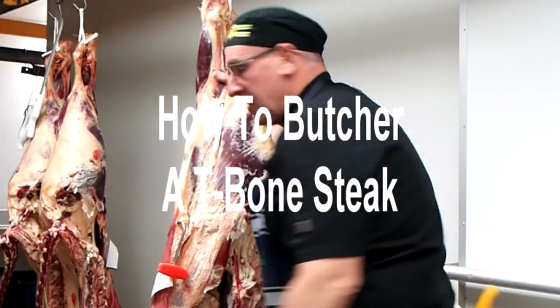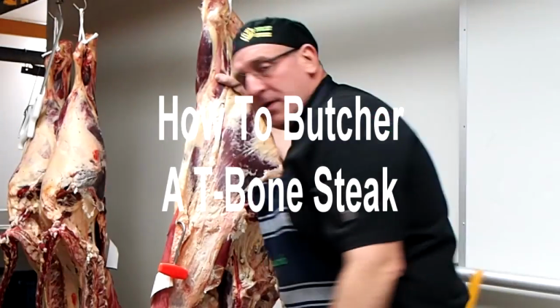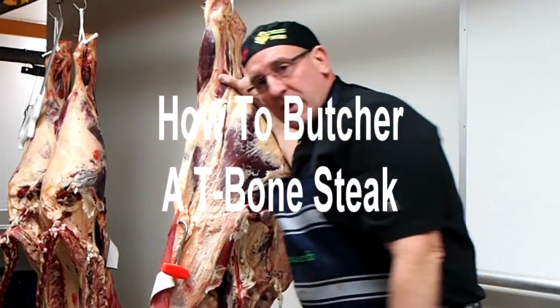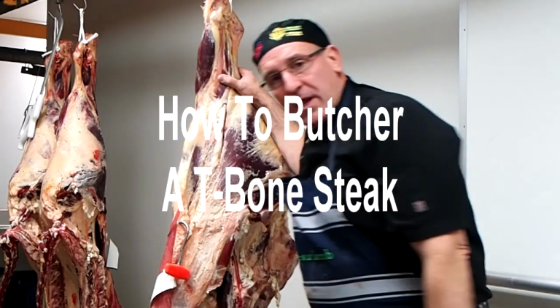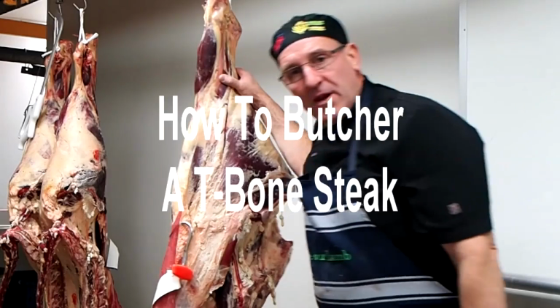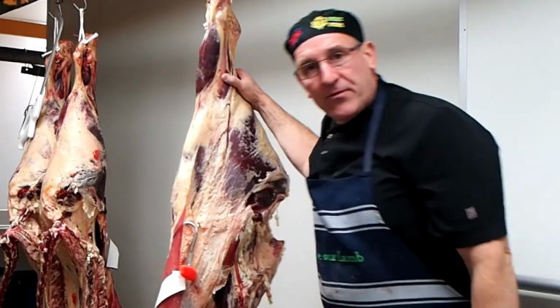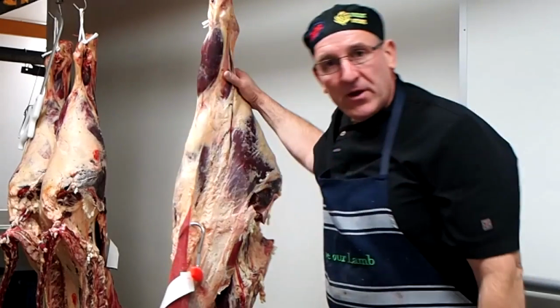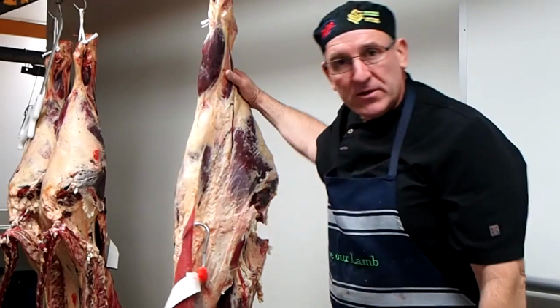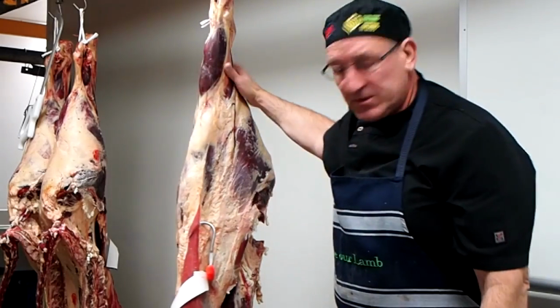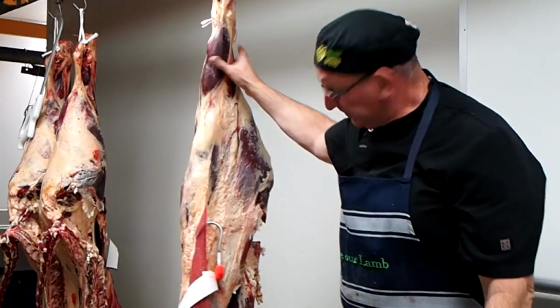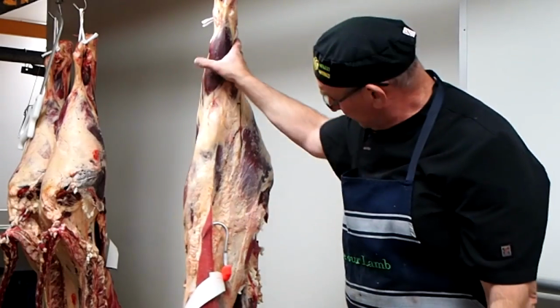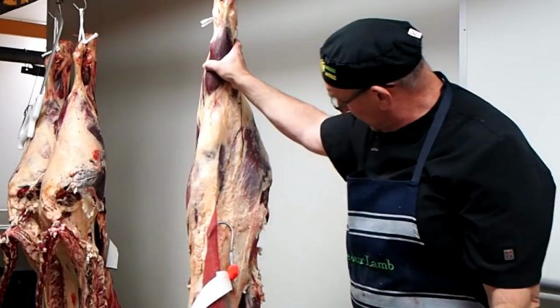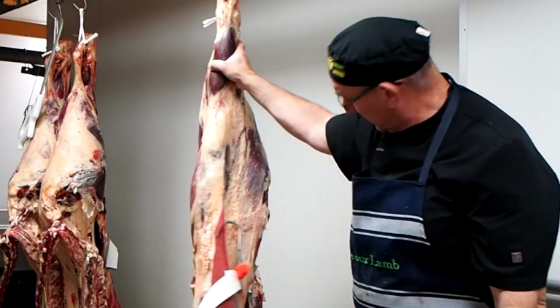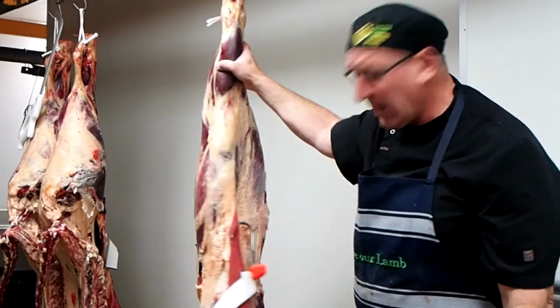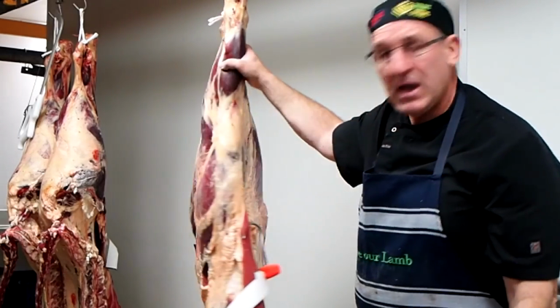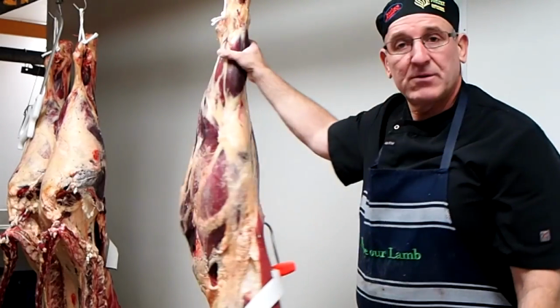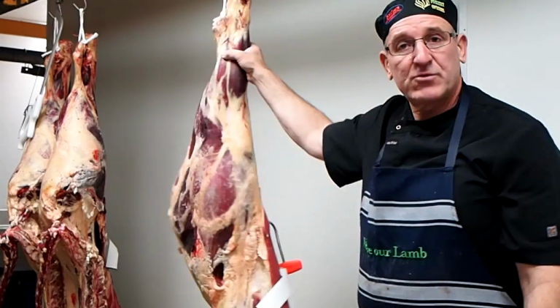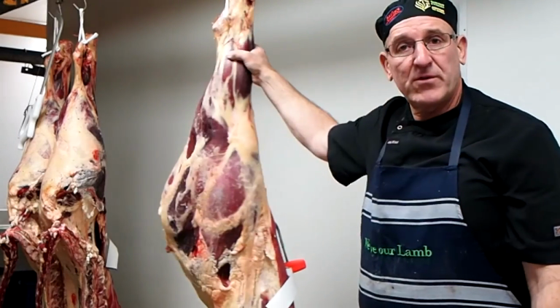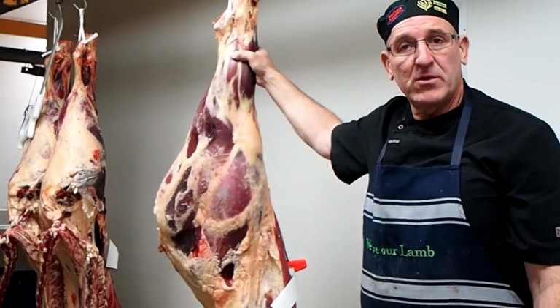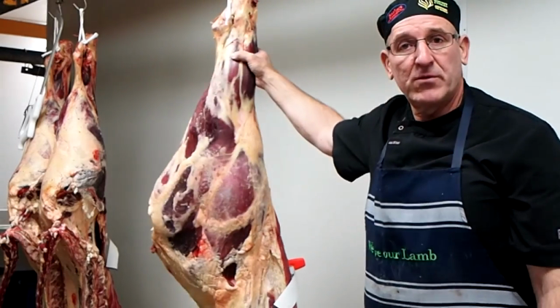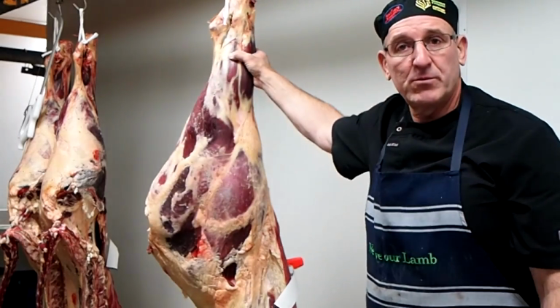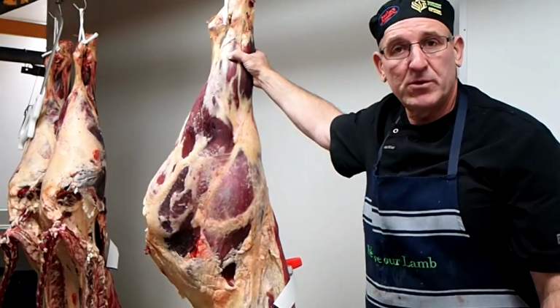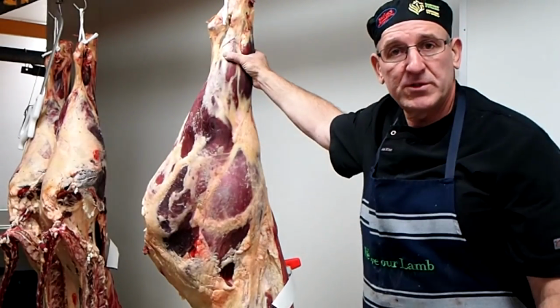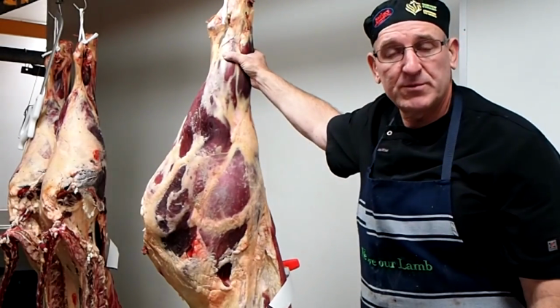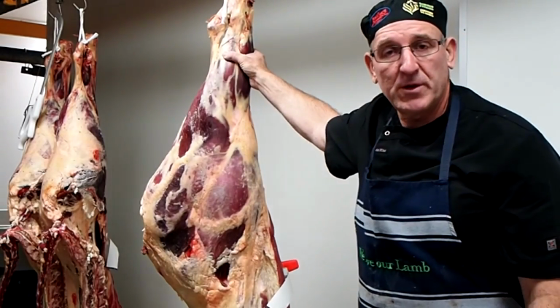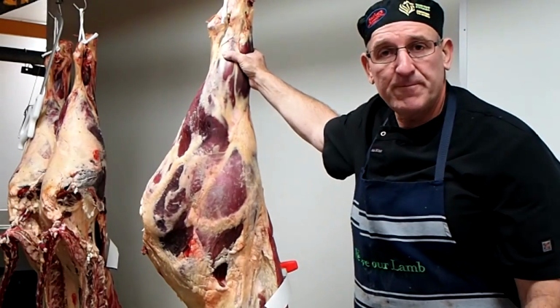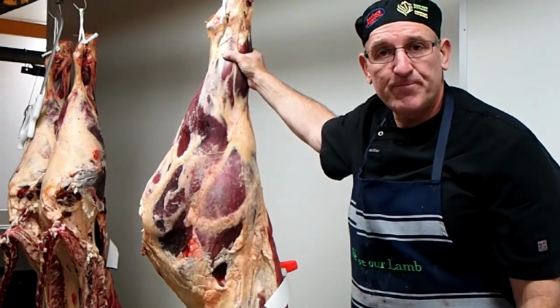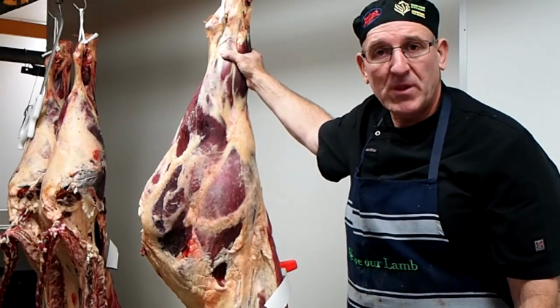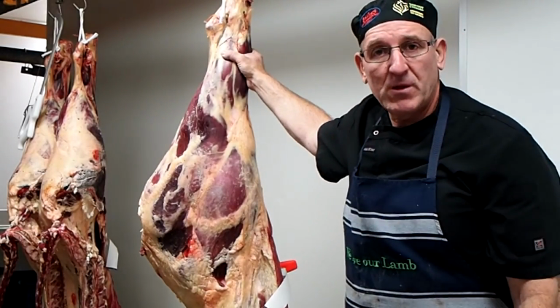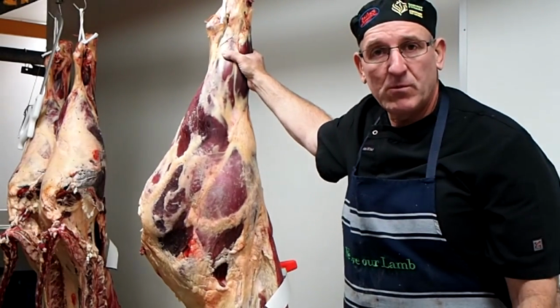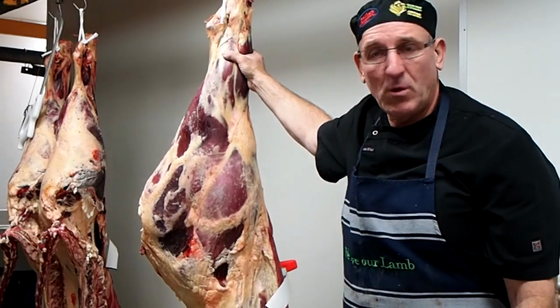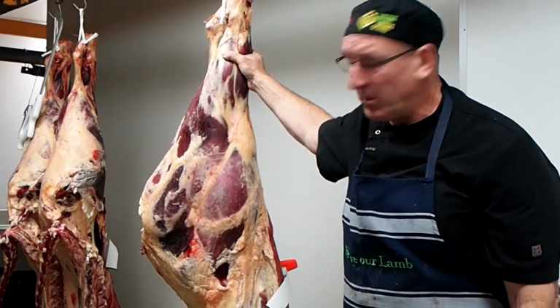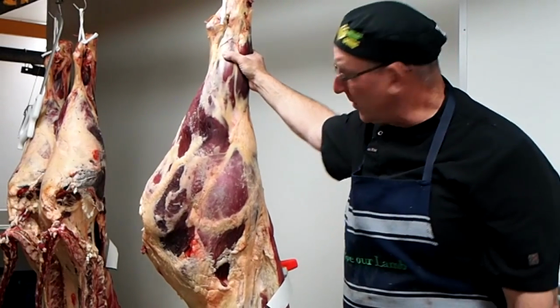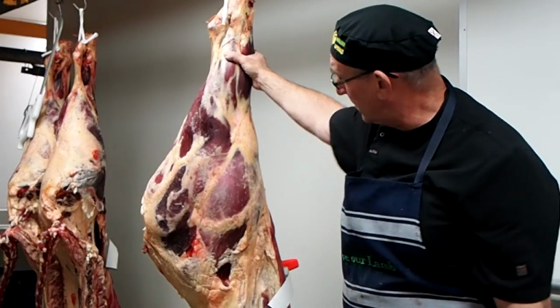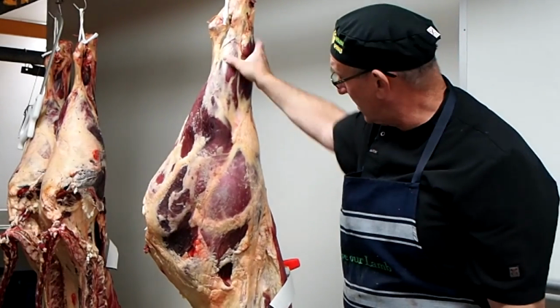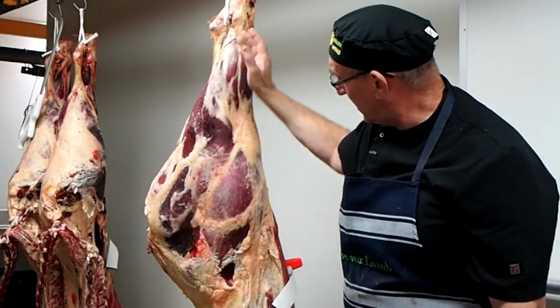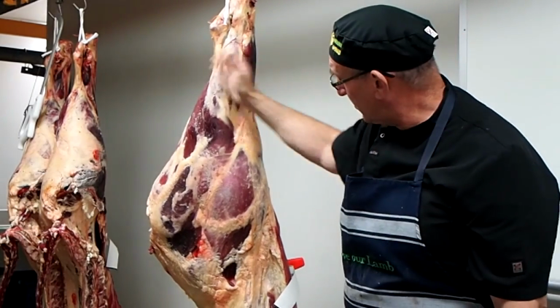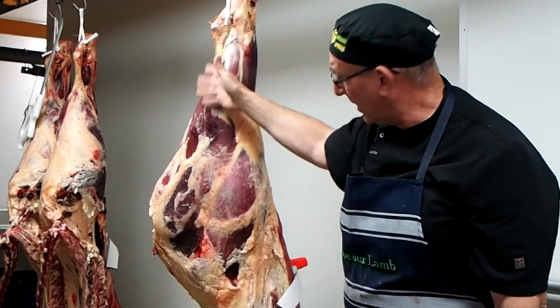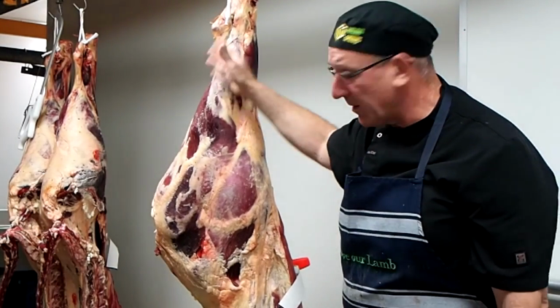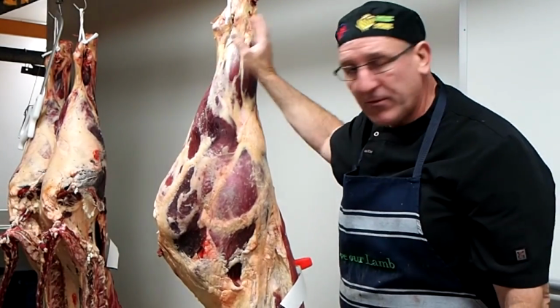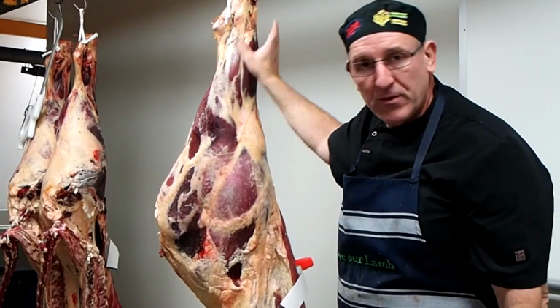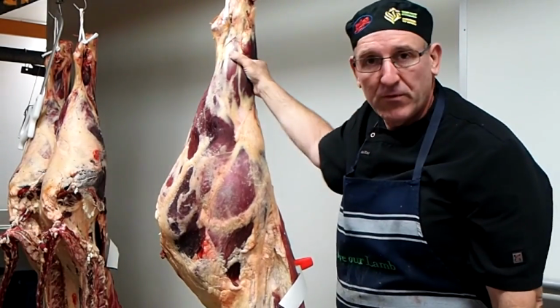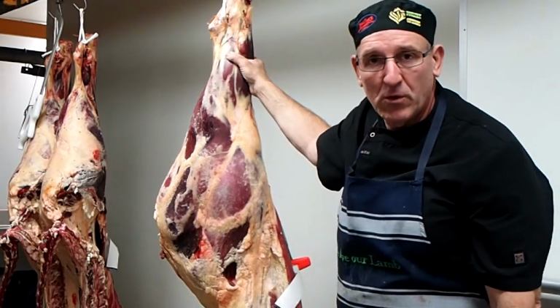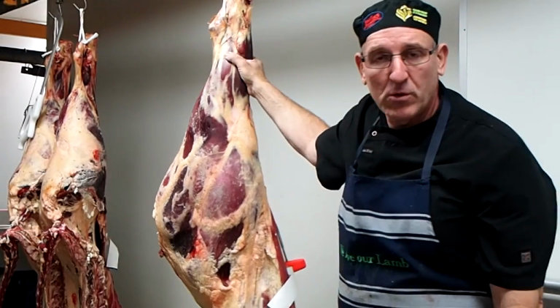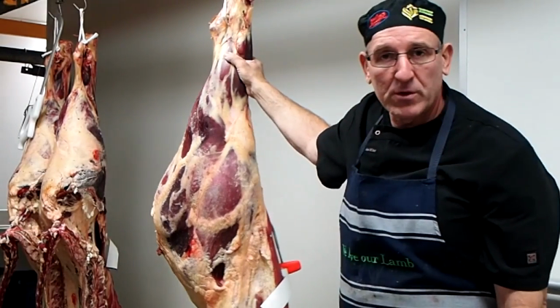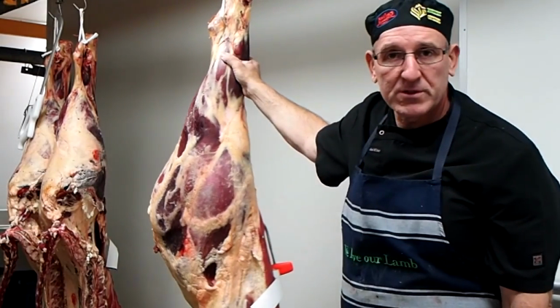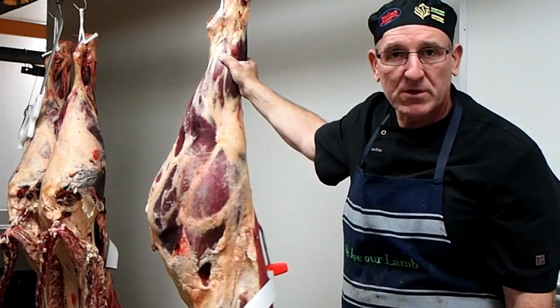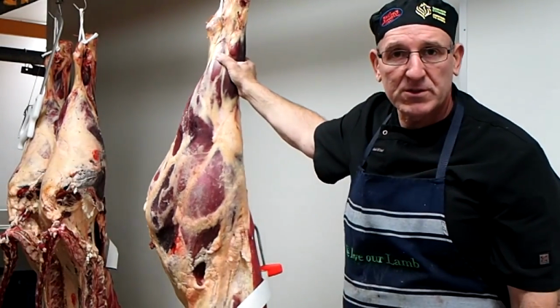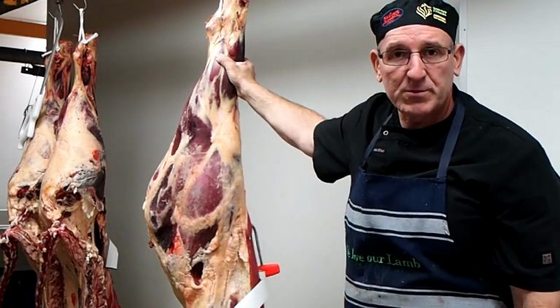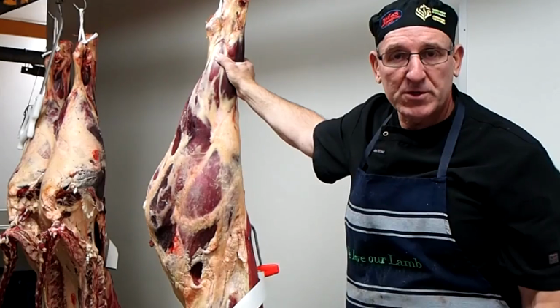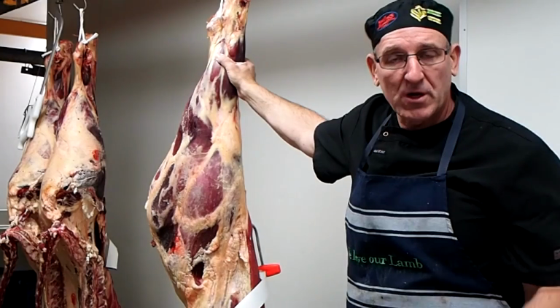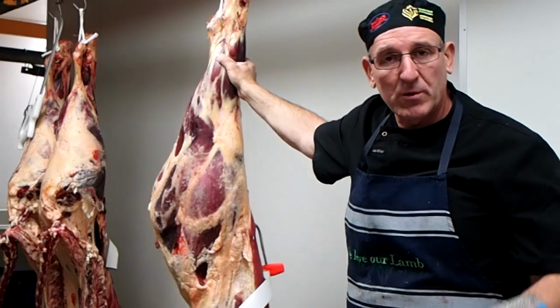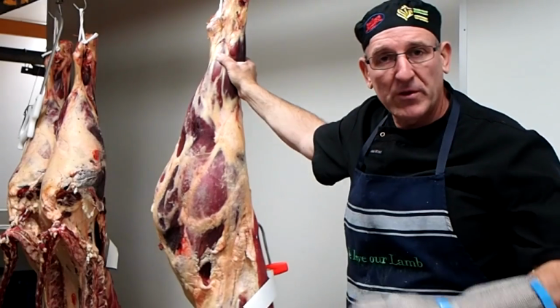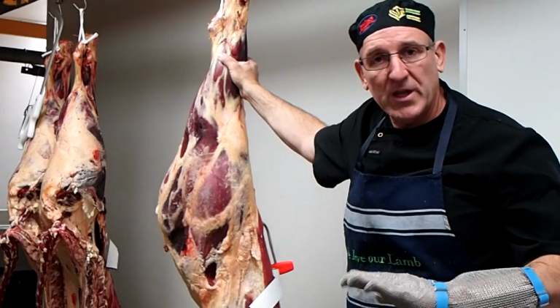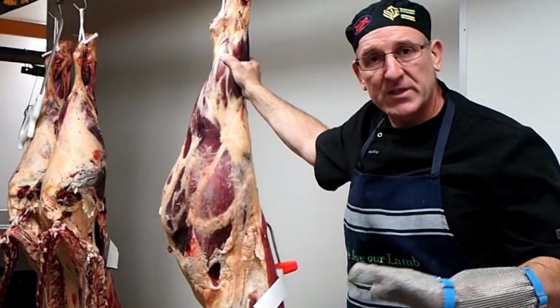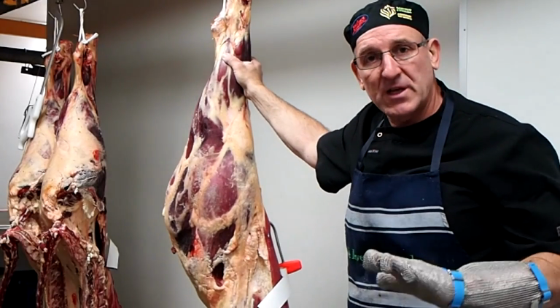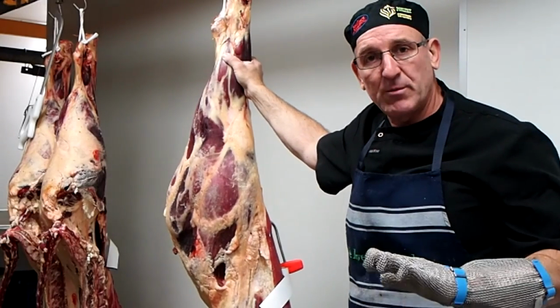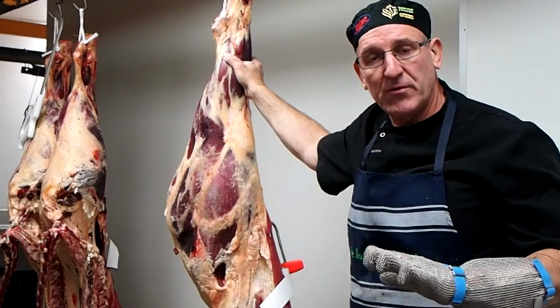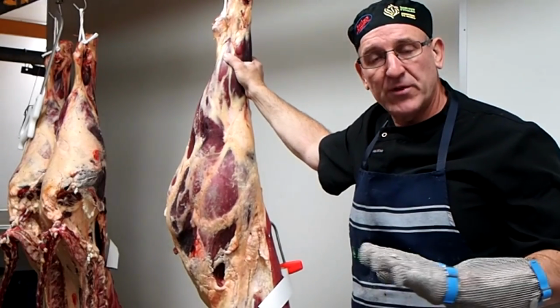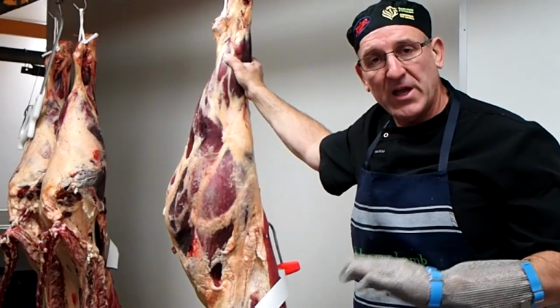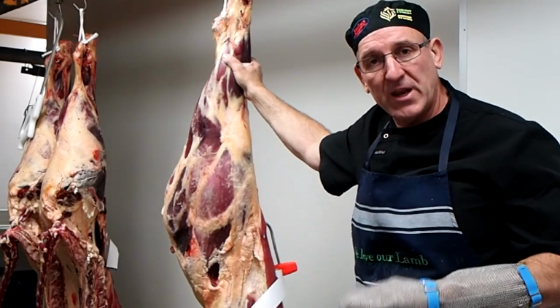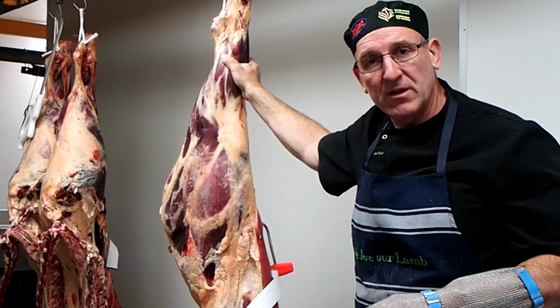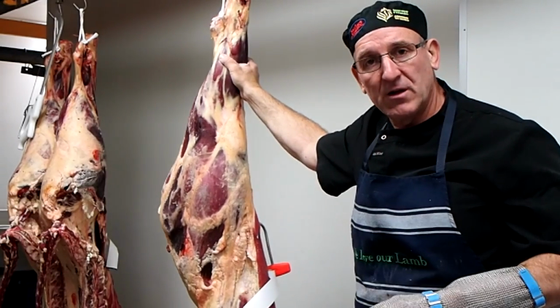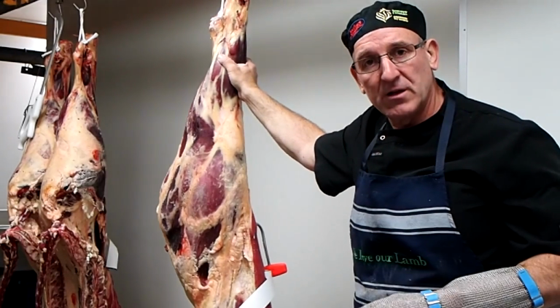Hey again folks, Trevor Hill from Brewster's Mate. What we're doing today is bringing up a few four quarters. I'll just be showing you where the cuts come off and the cutting lines.